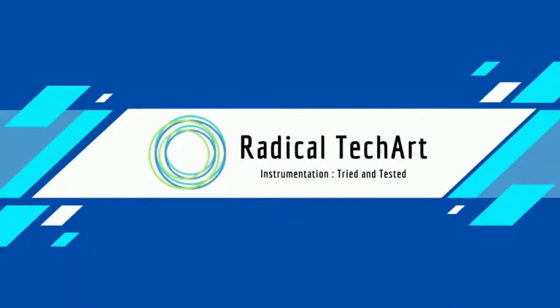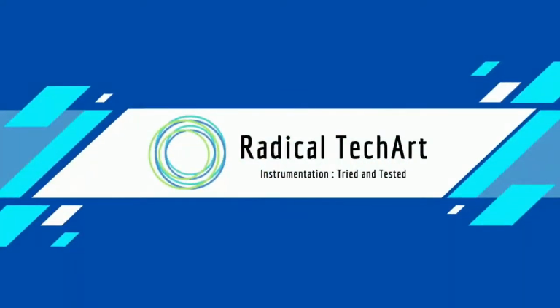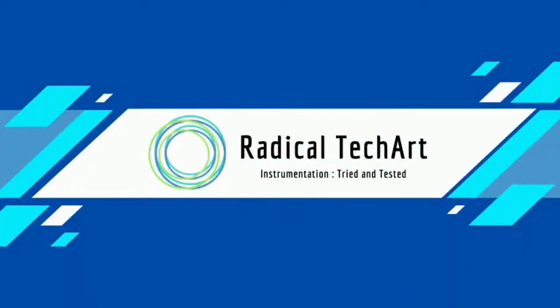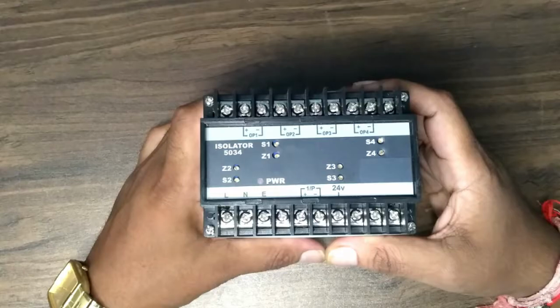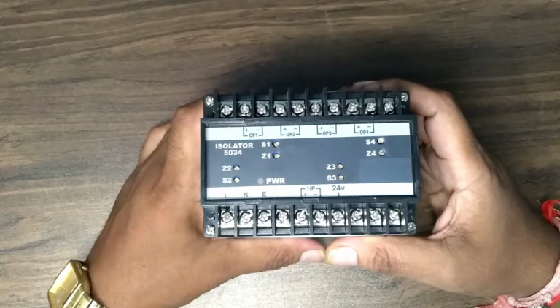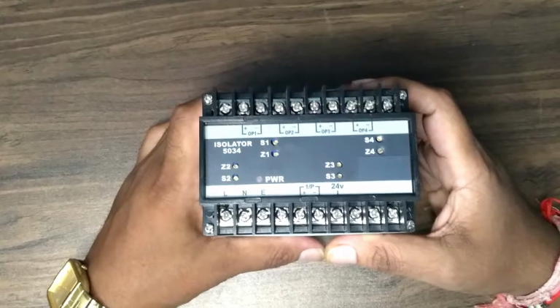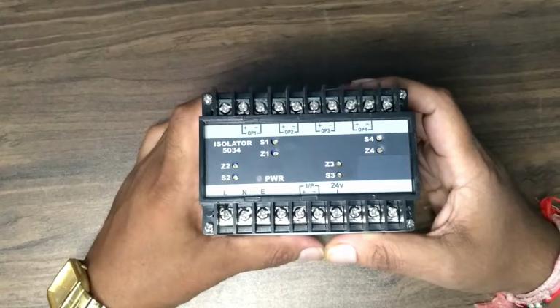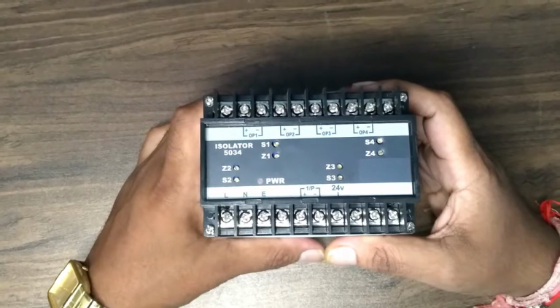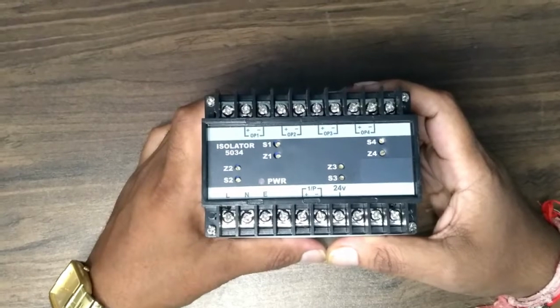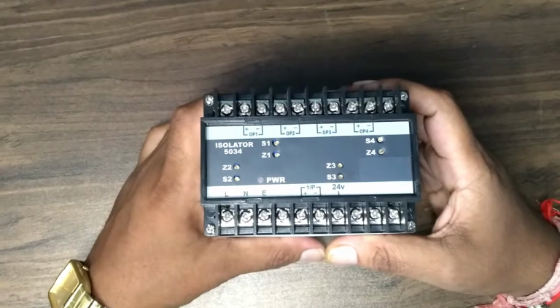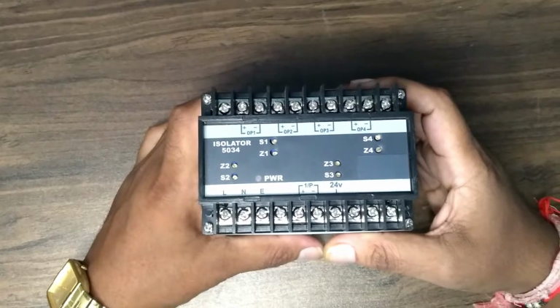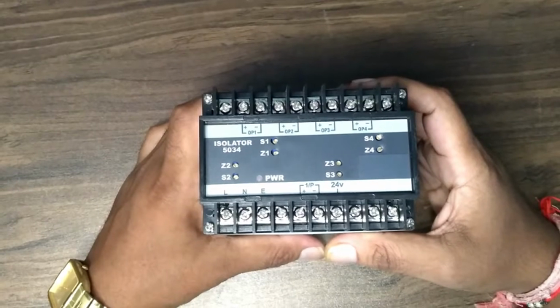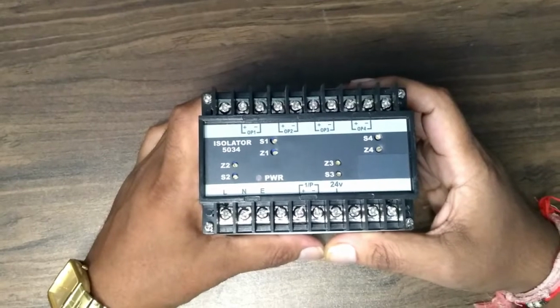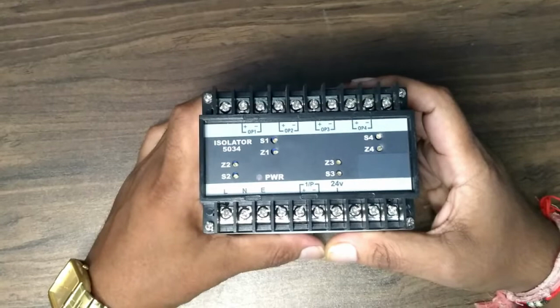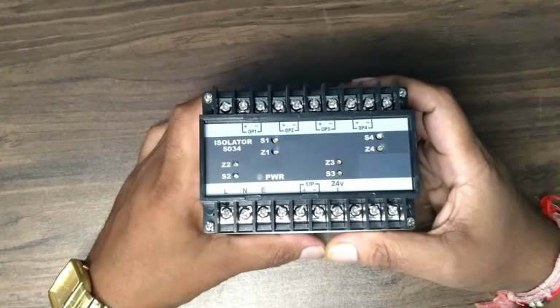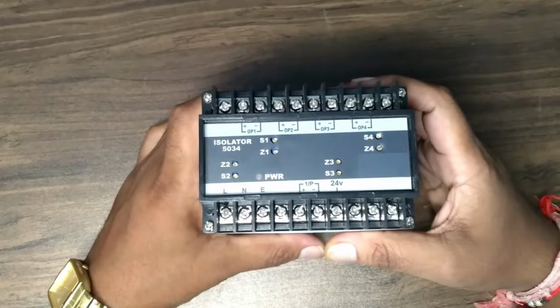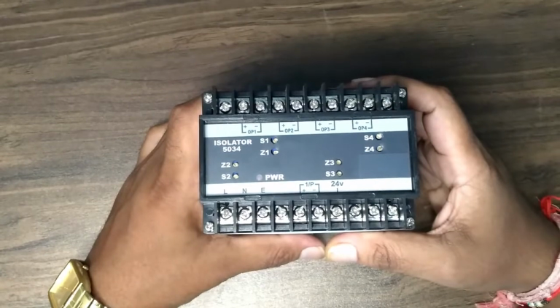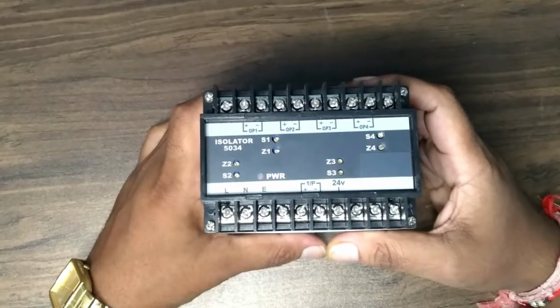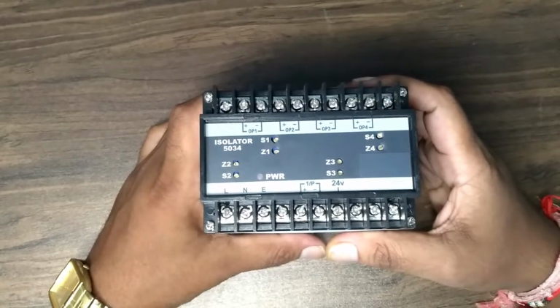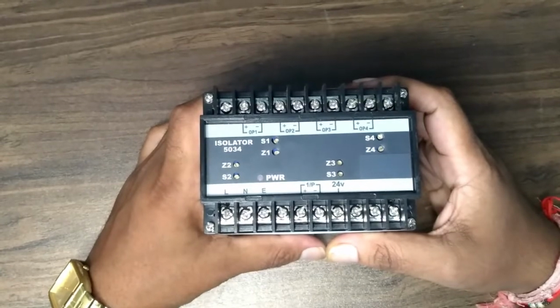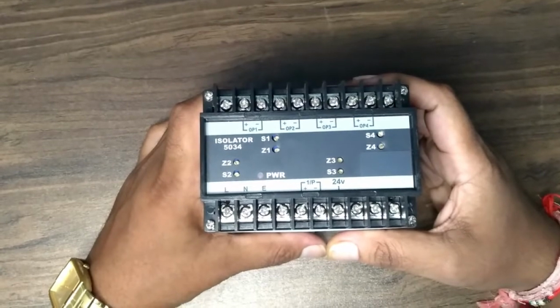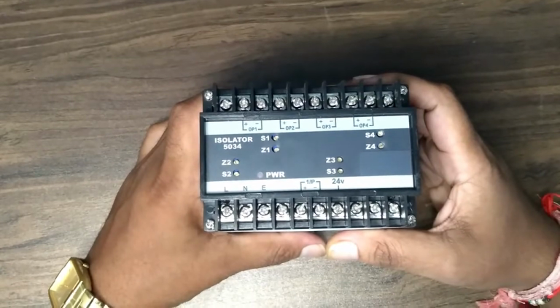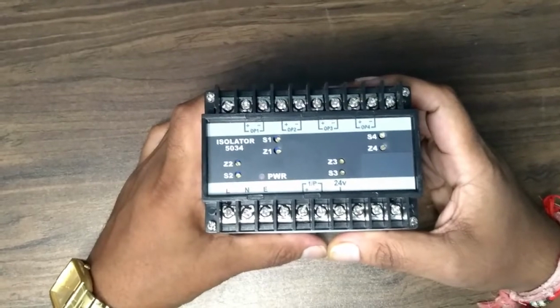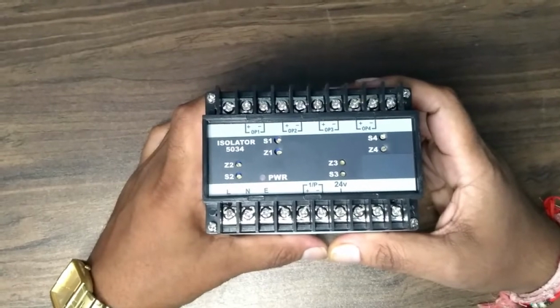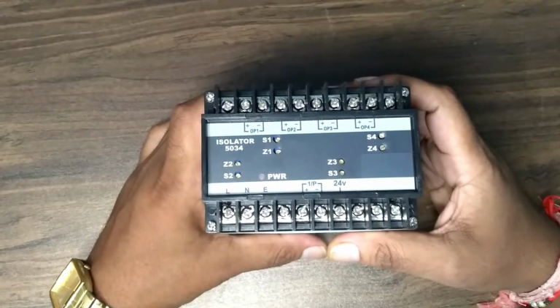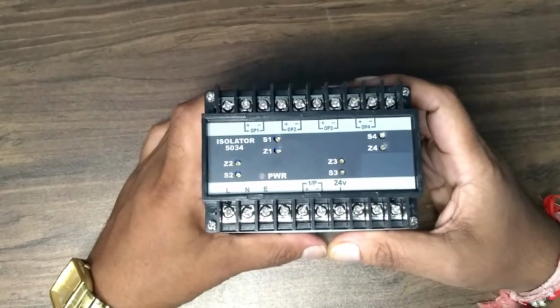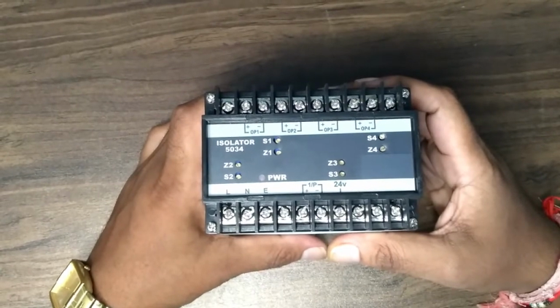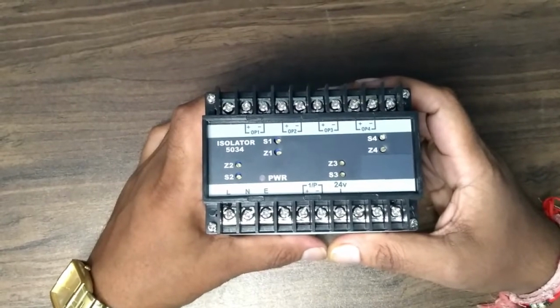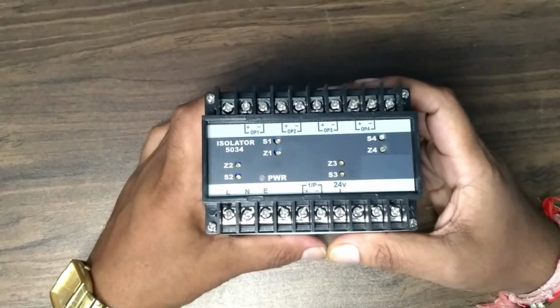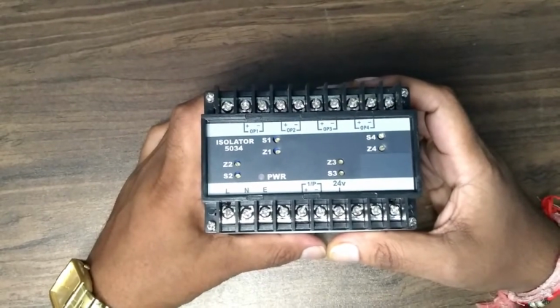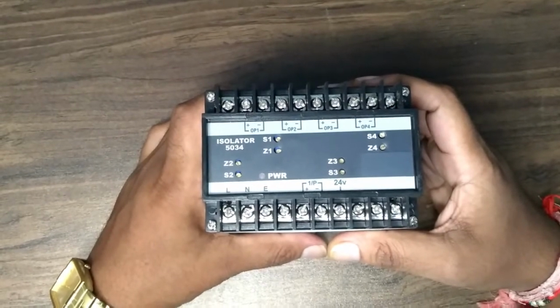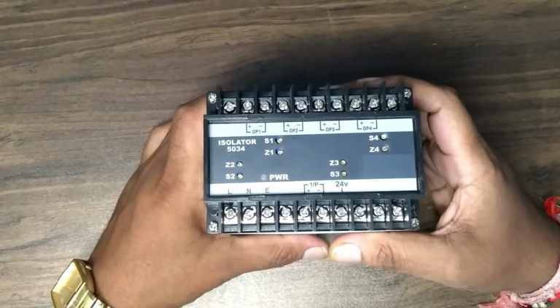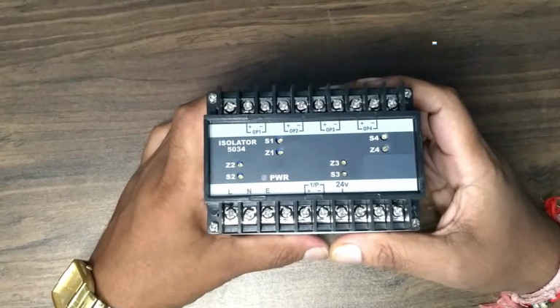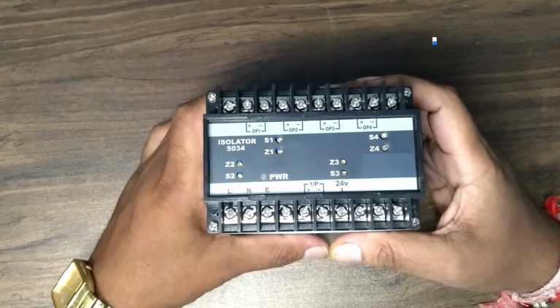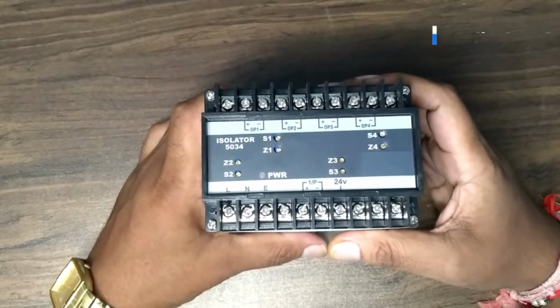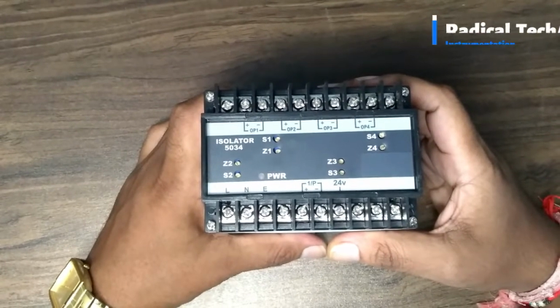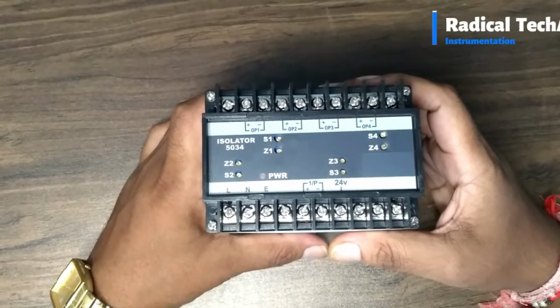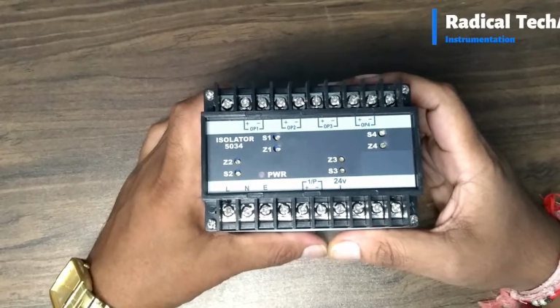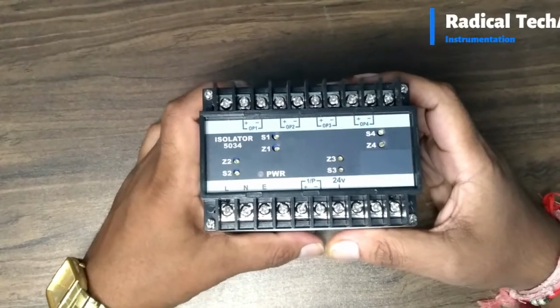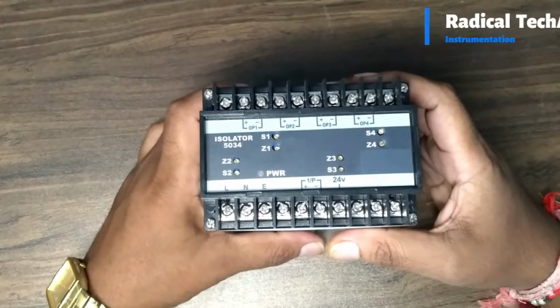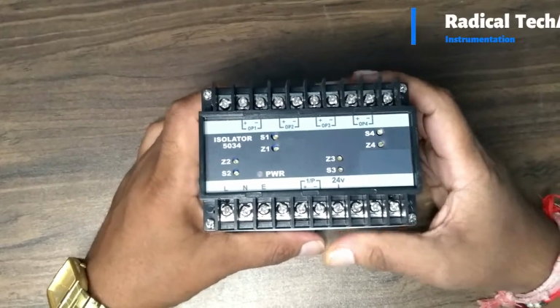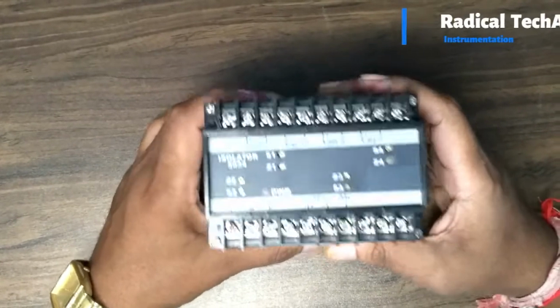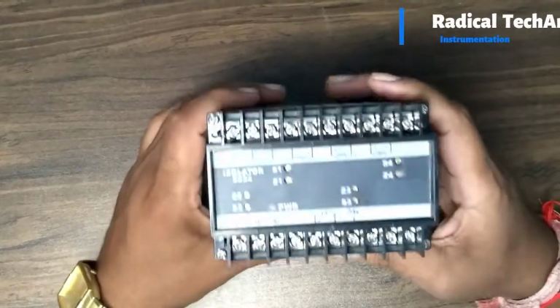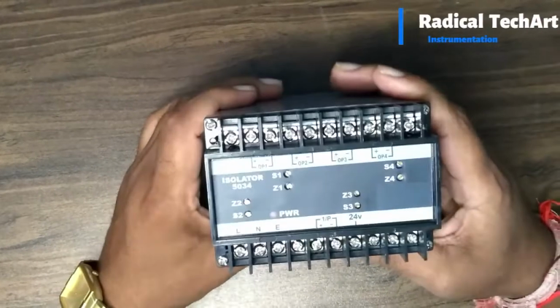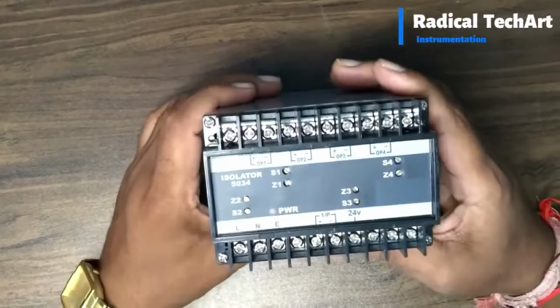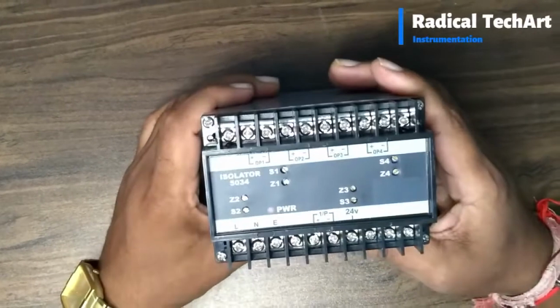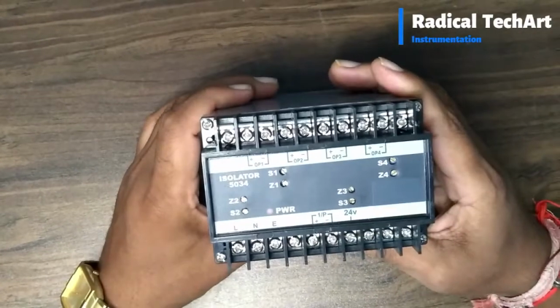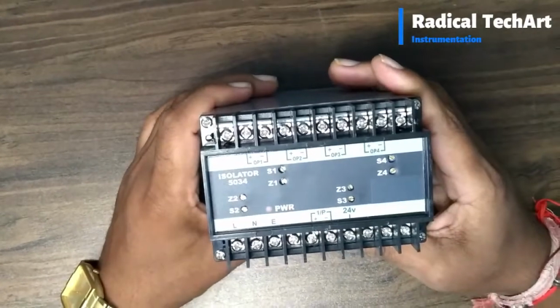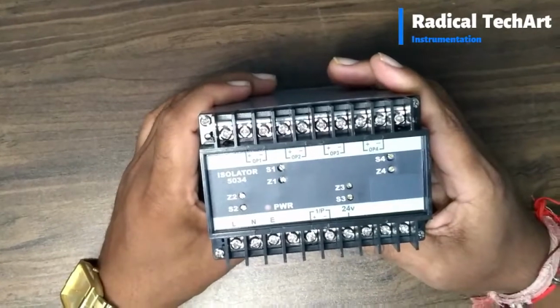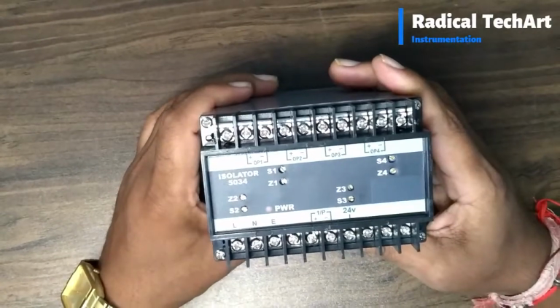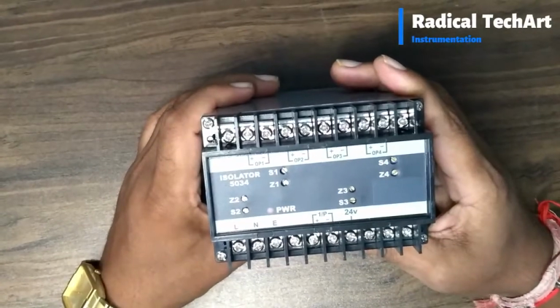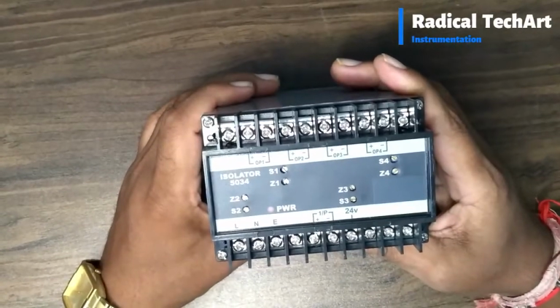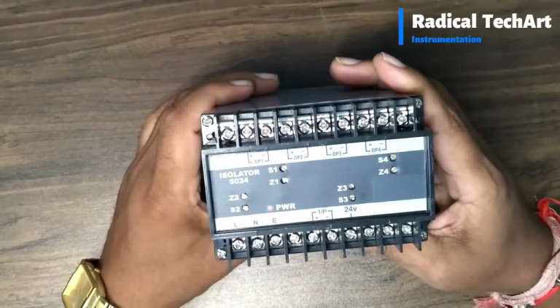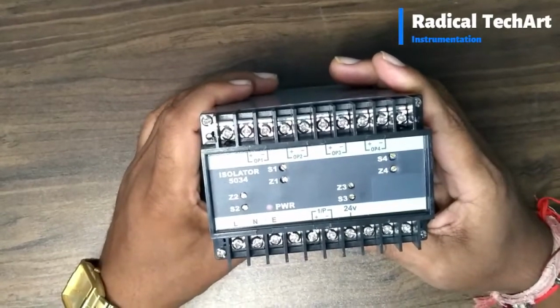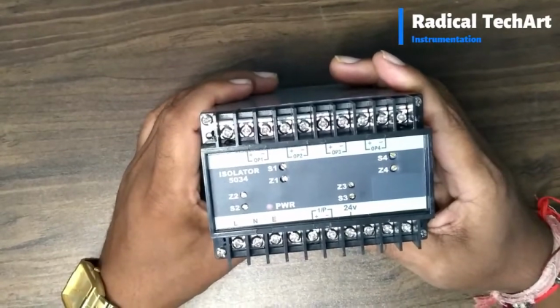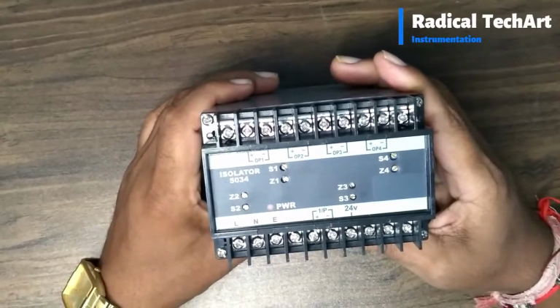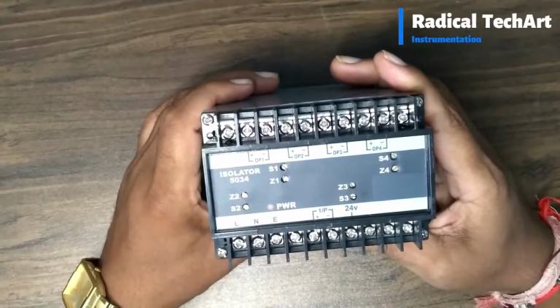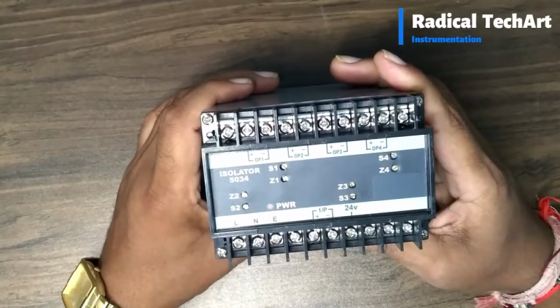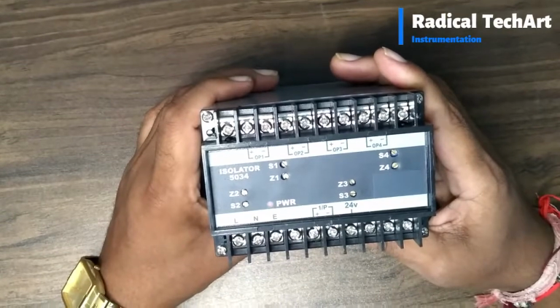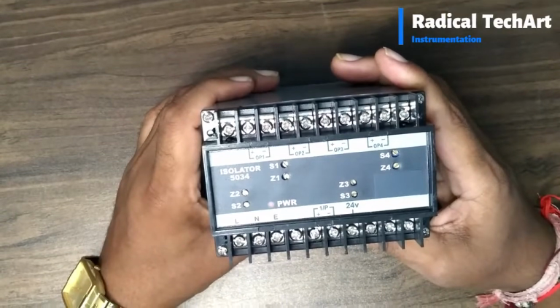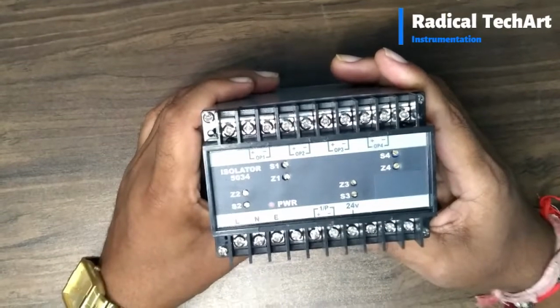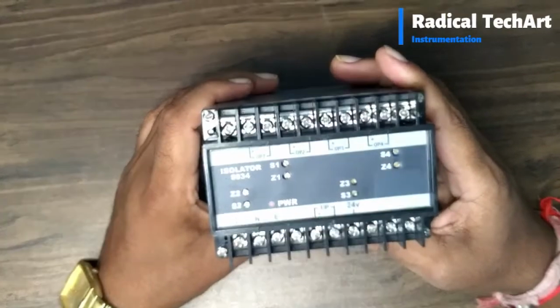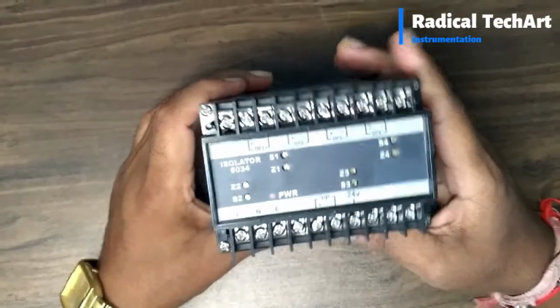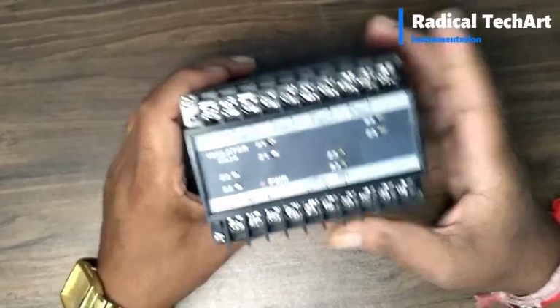Hello friends, welcome back to our channel. Today we are going to discuss about the 4 channel signal isolator.